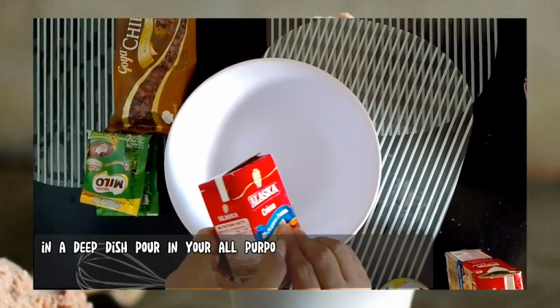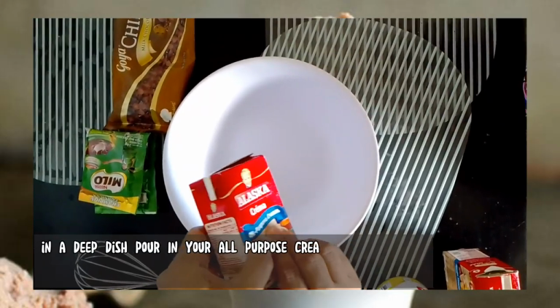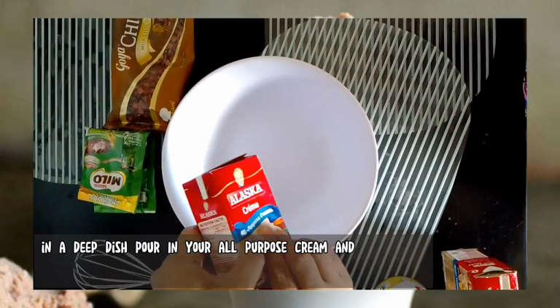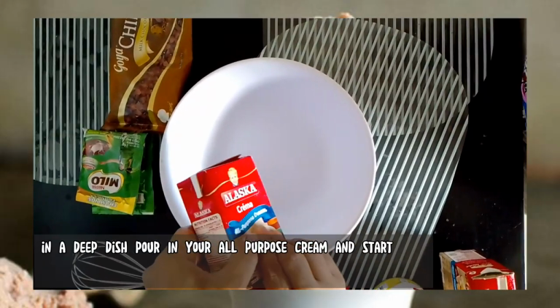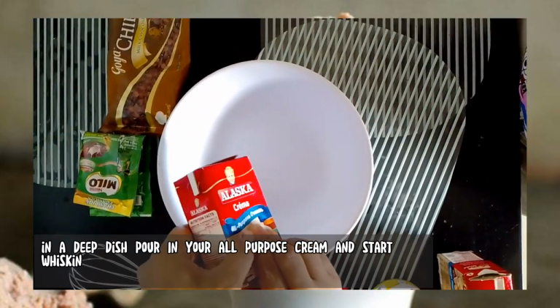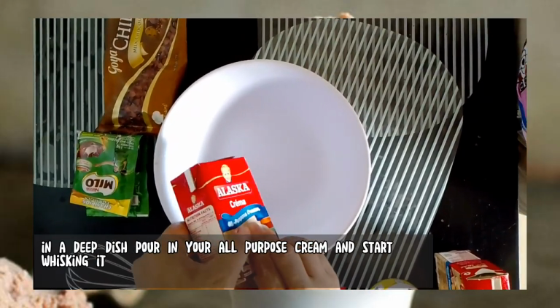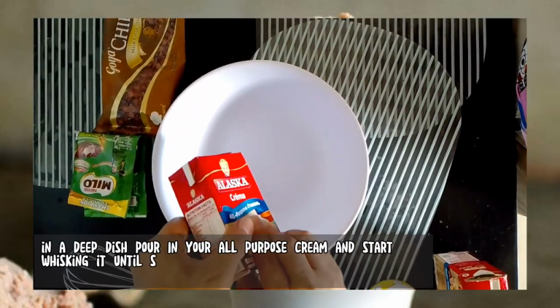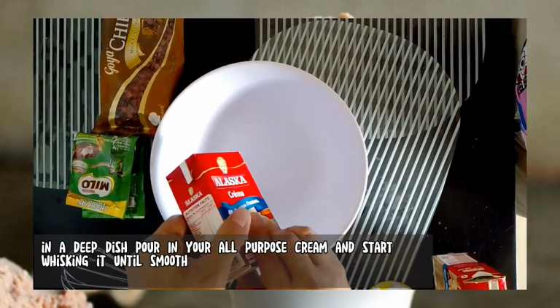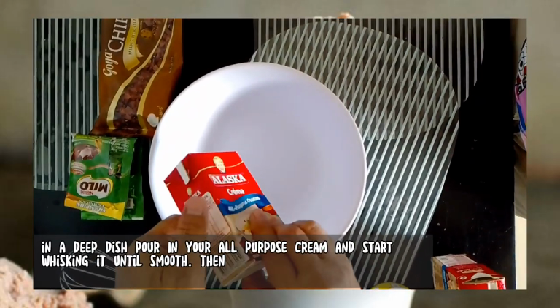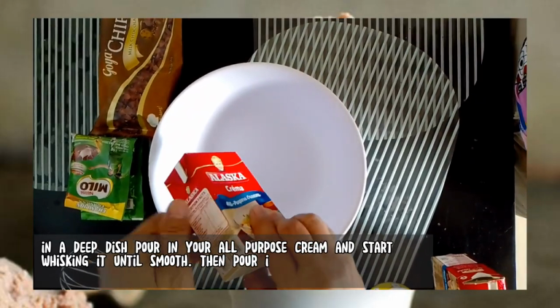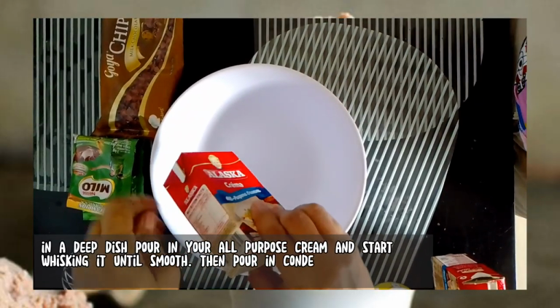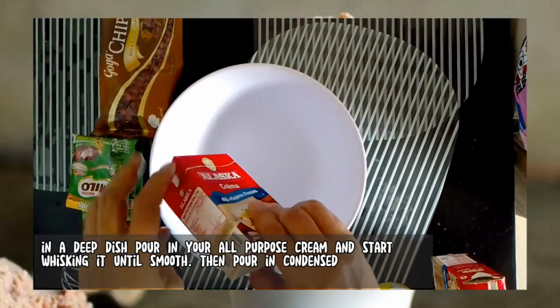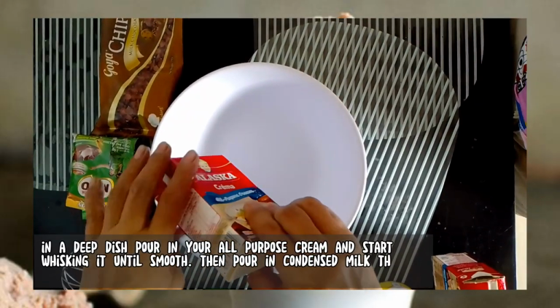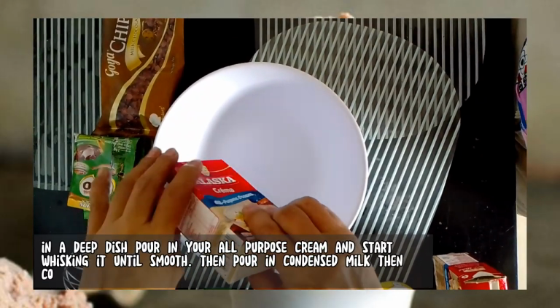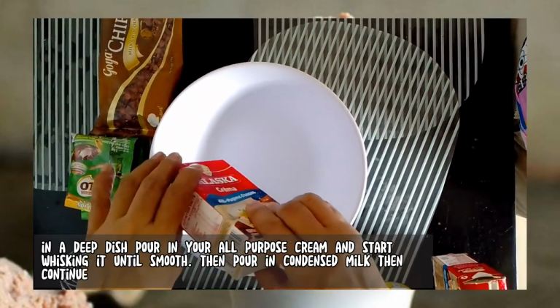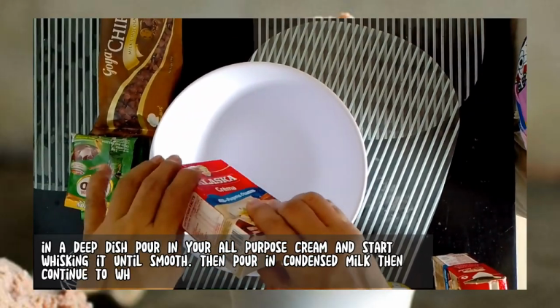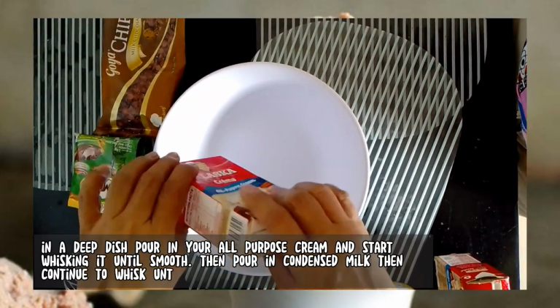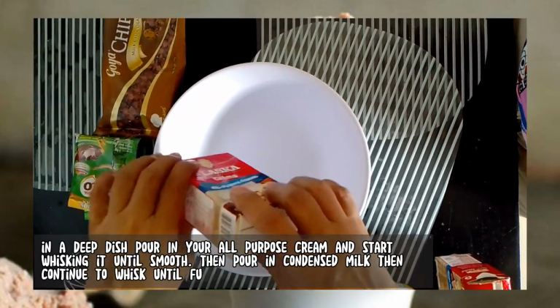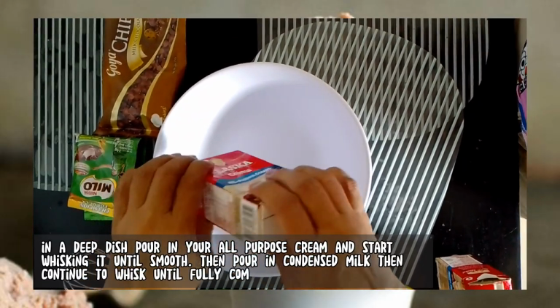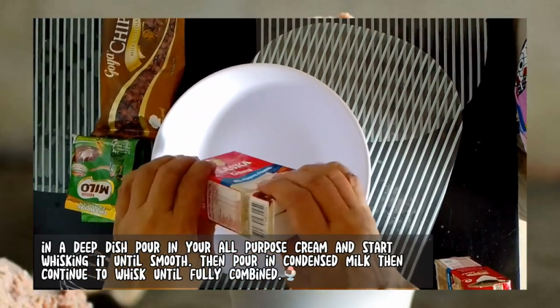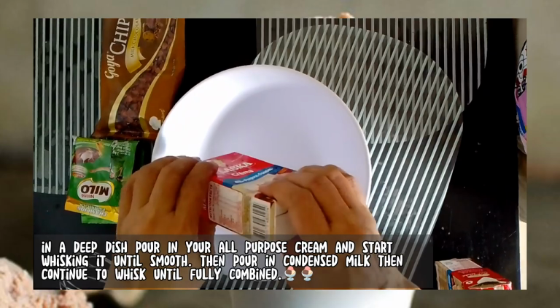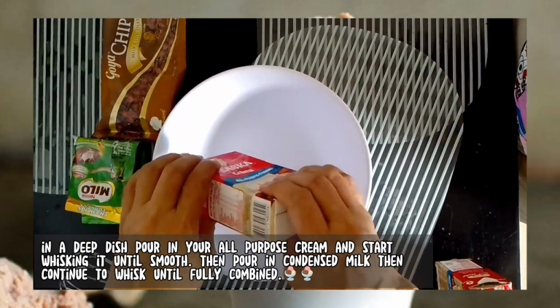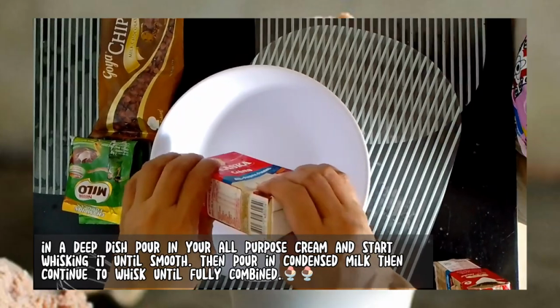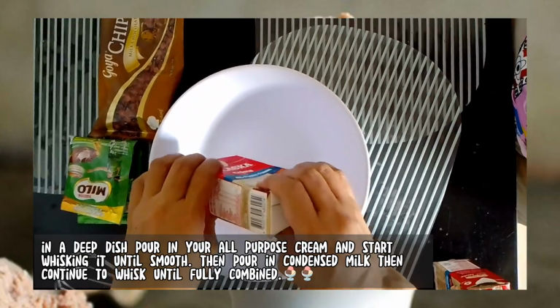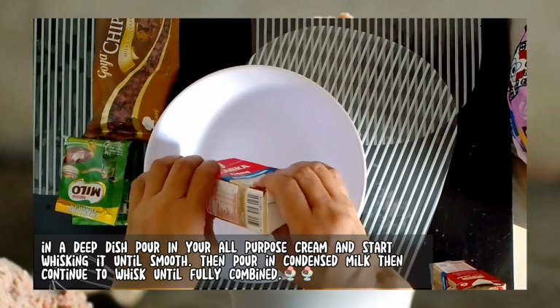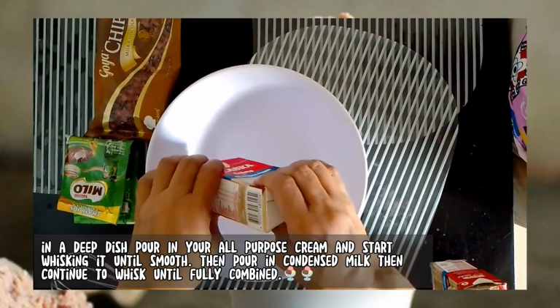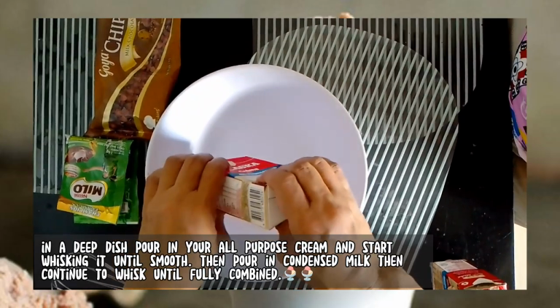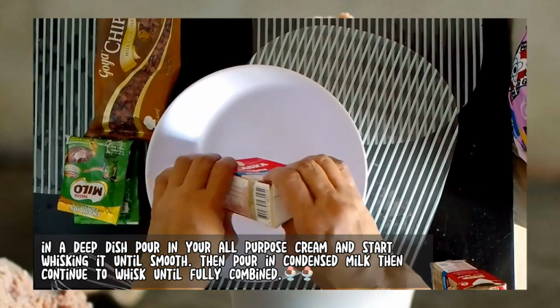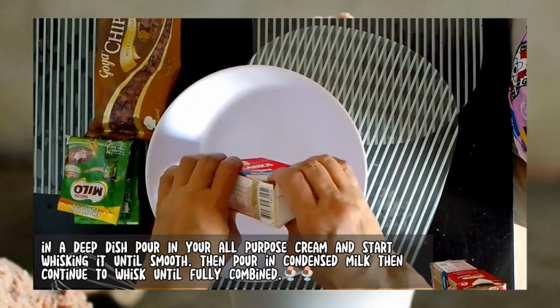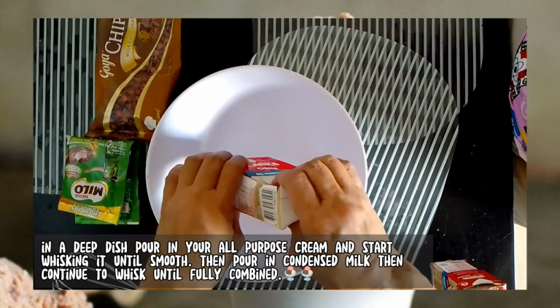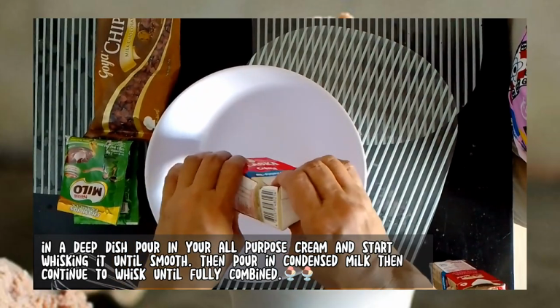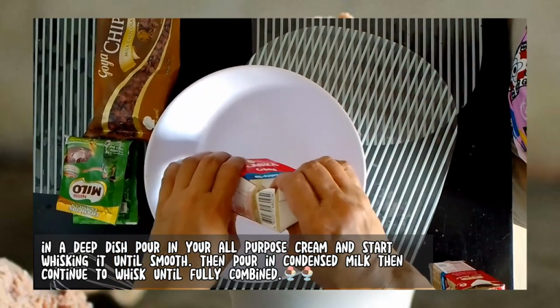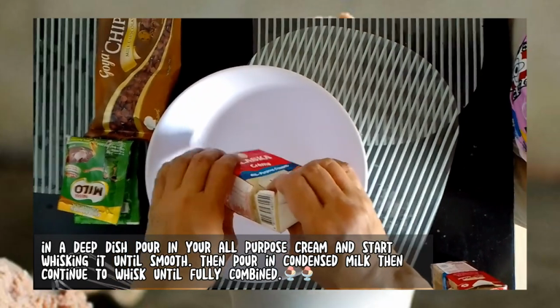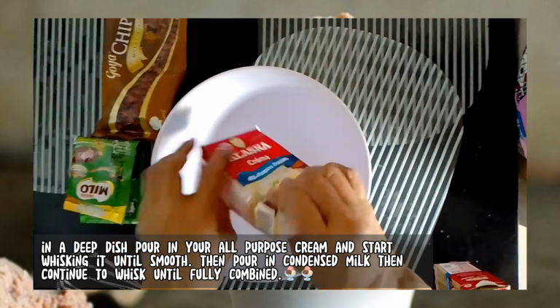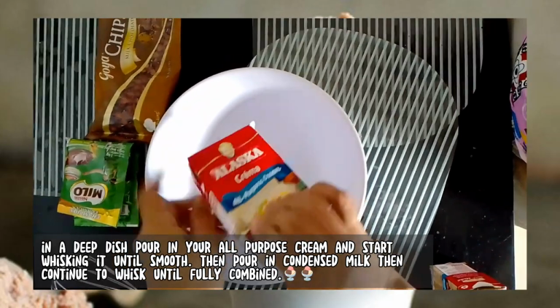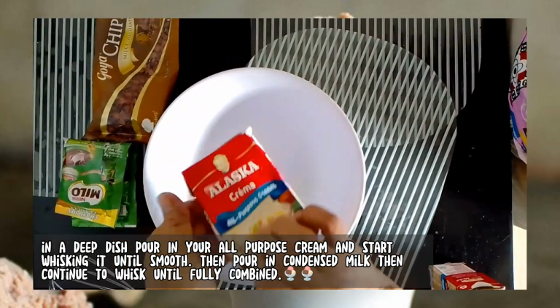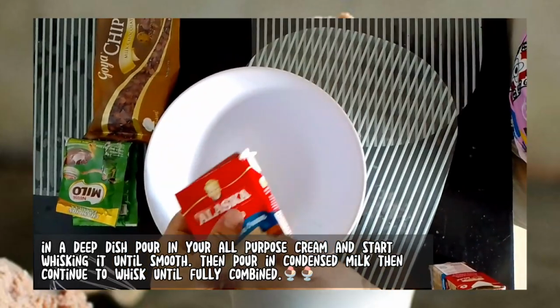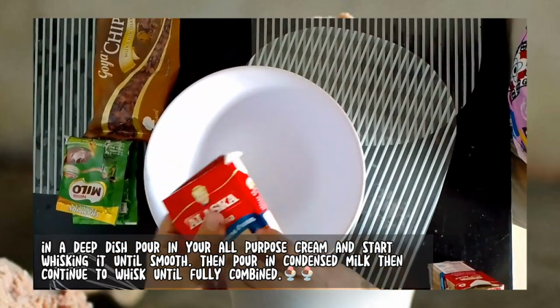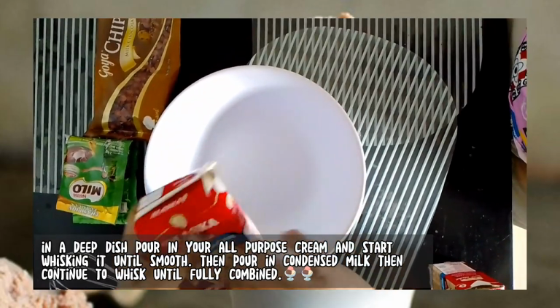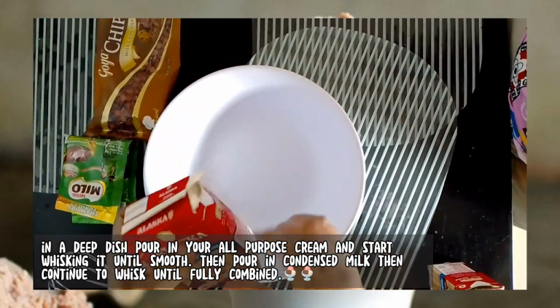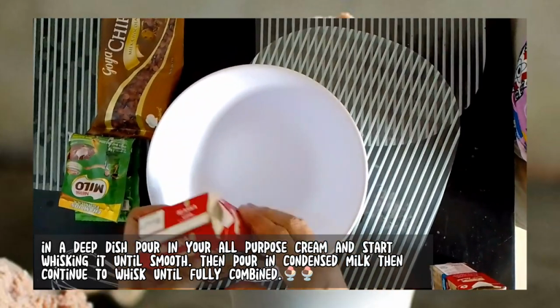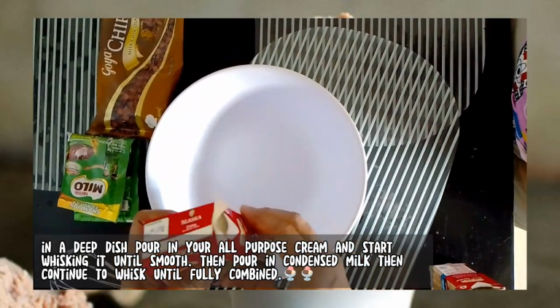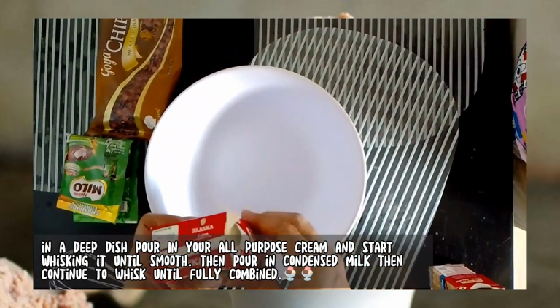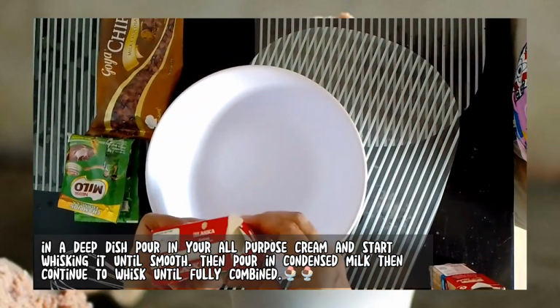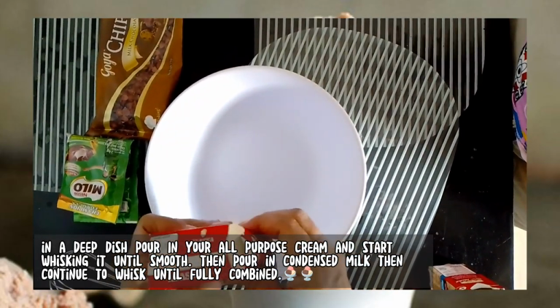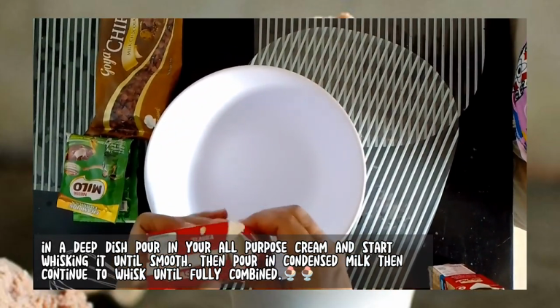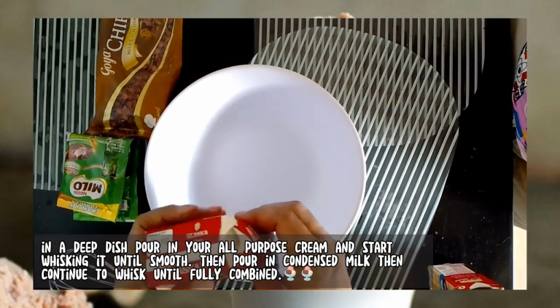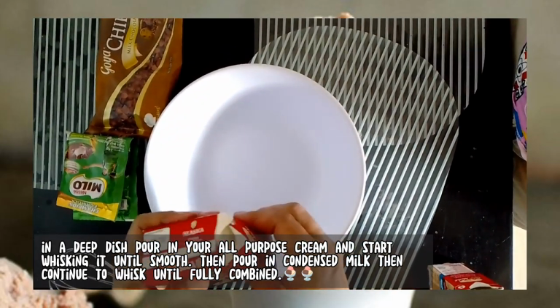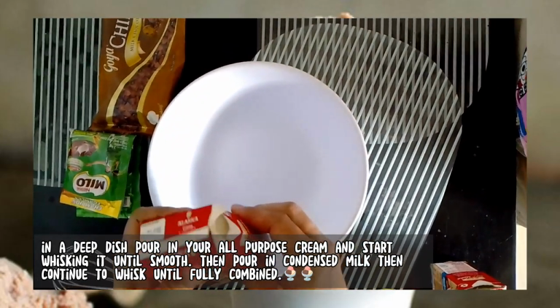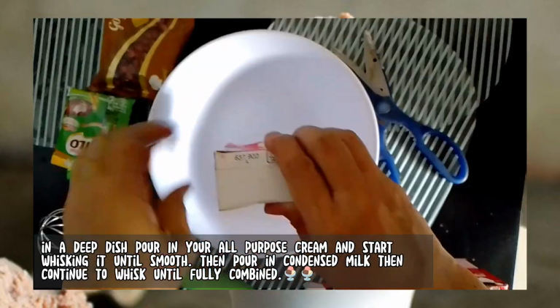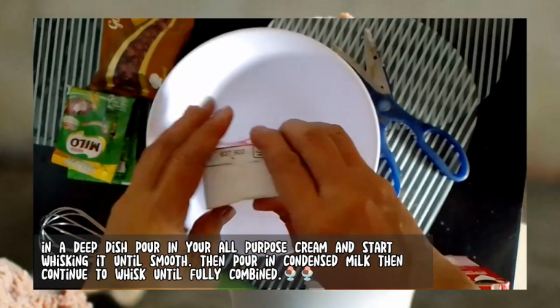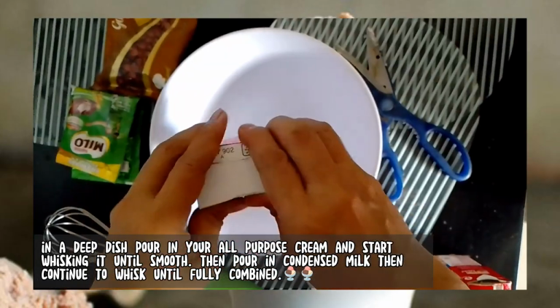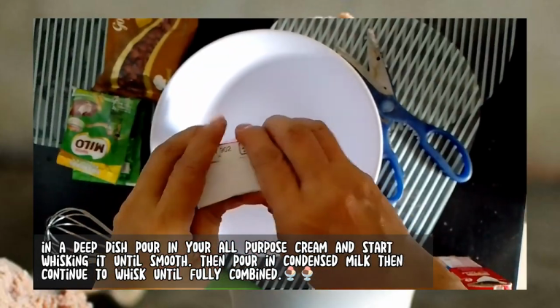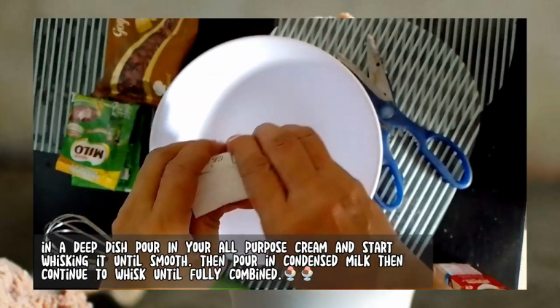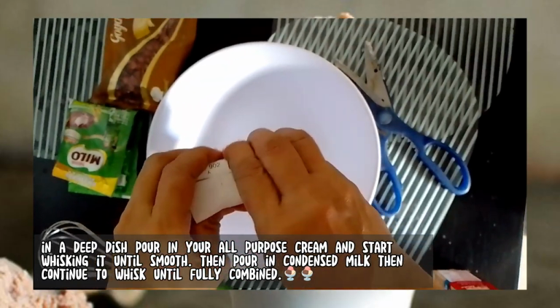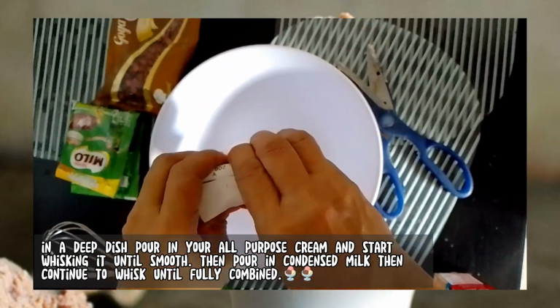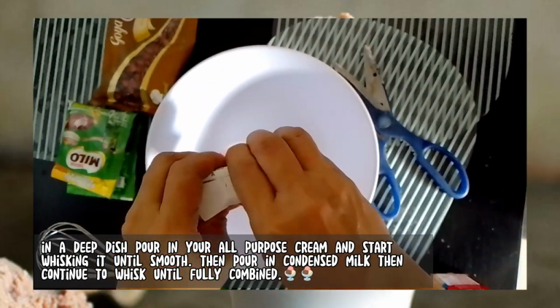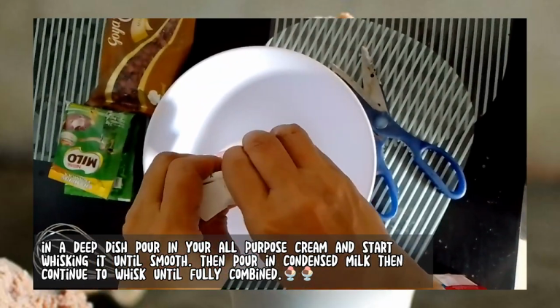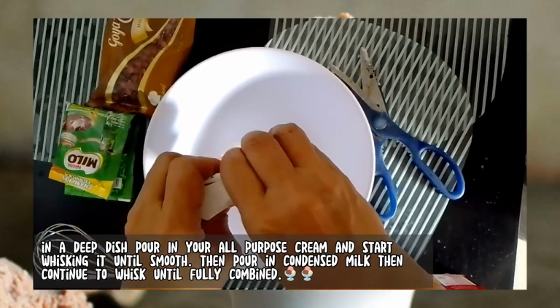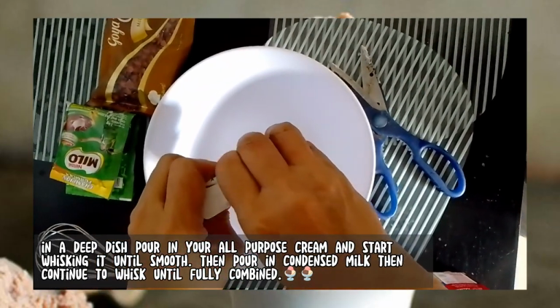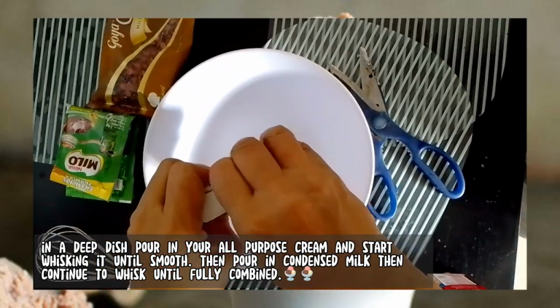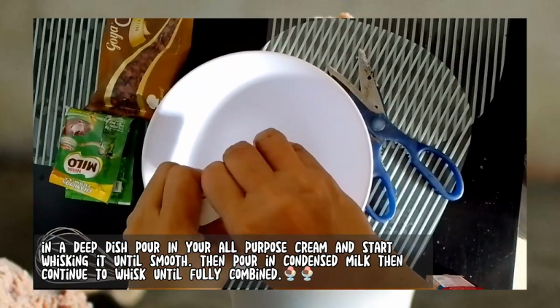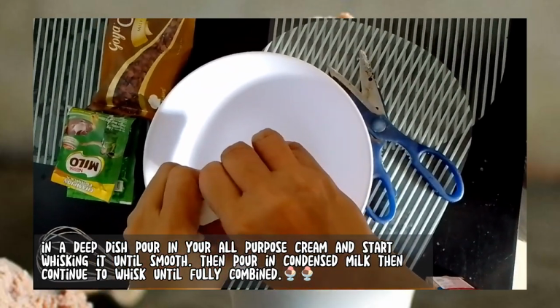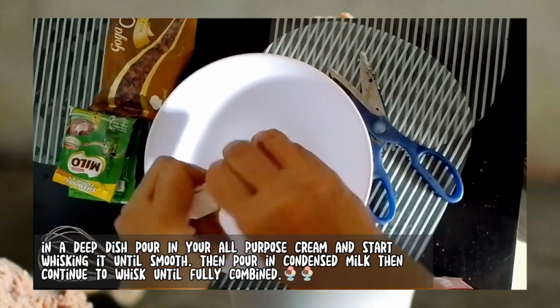Pour in your all-purpose cream and start whisking it until smooth. Then pour in condensed milk and continue to whisk until fully combined.